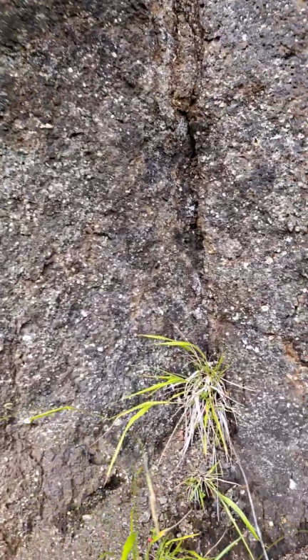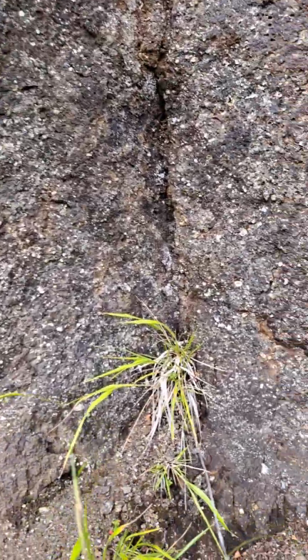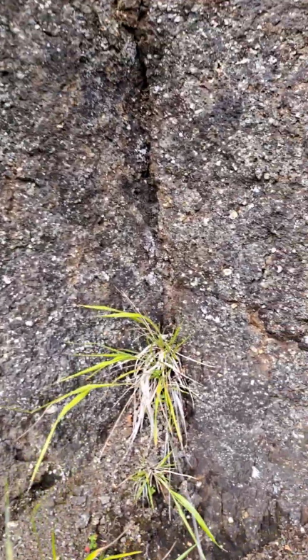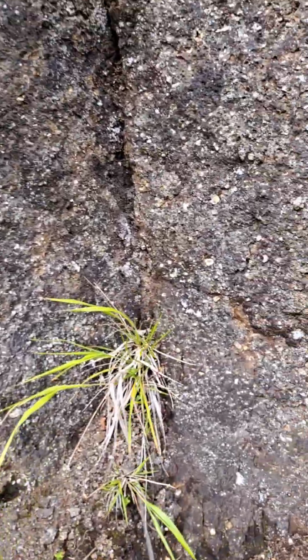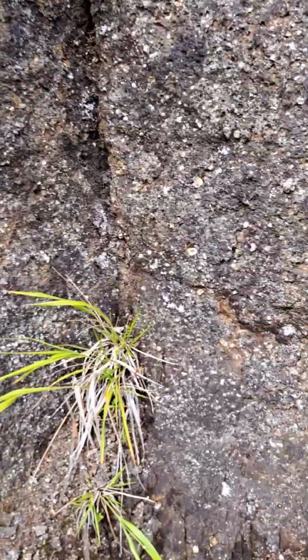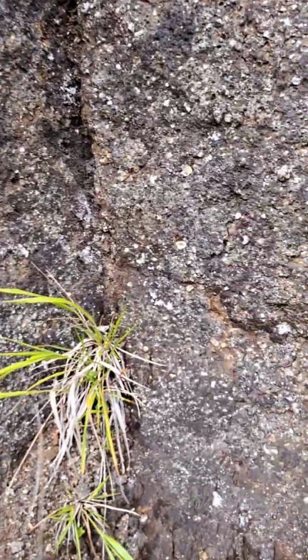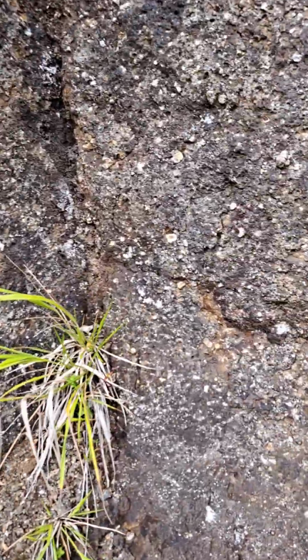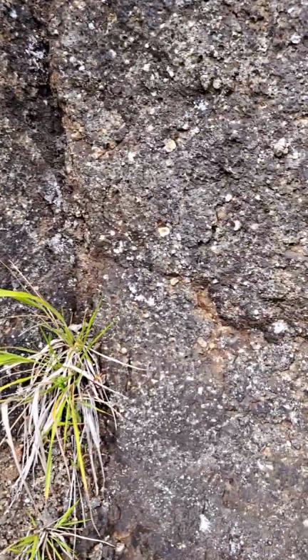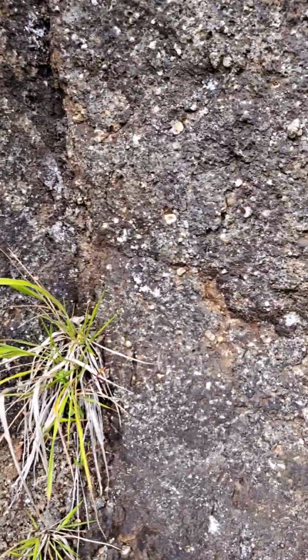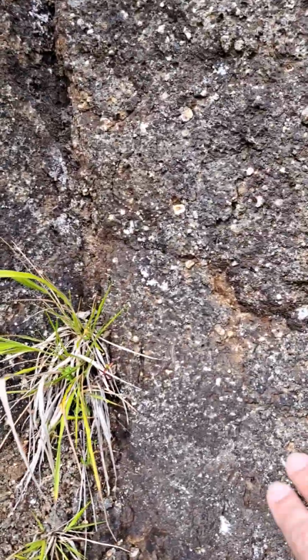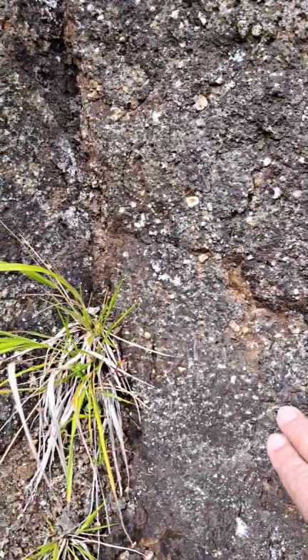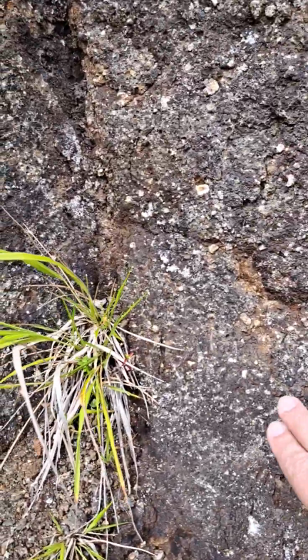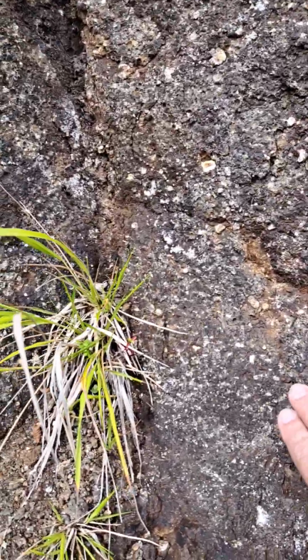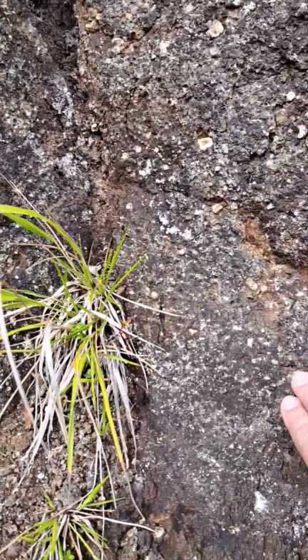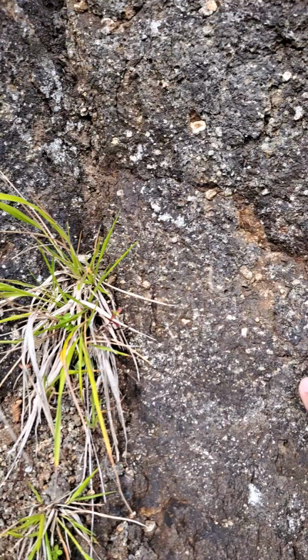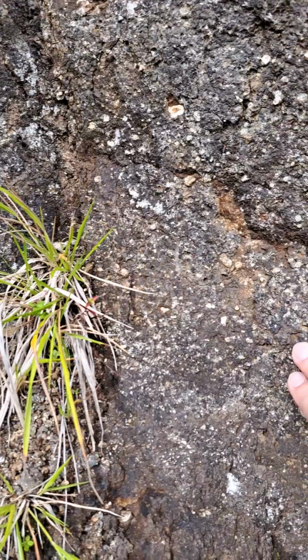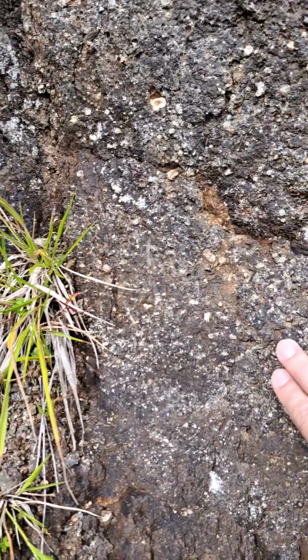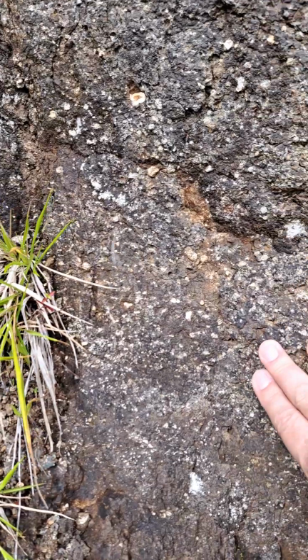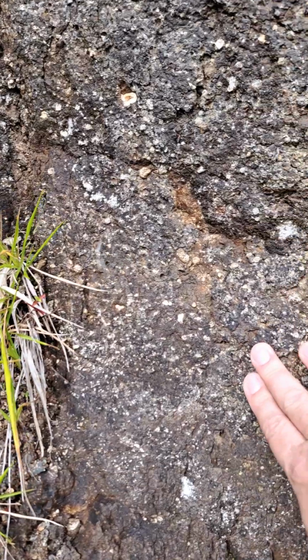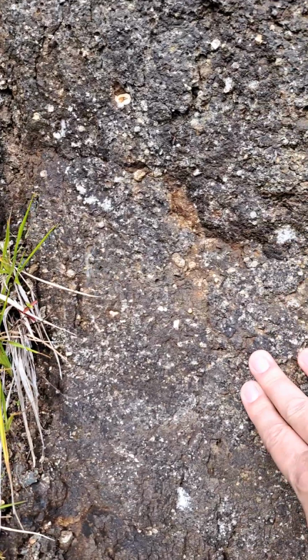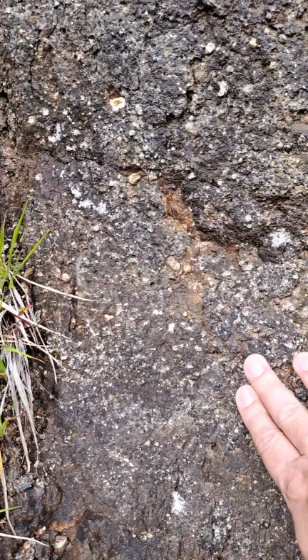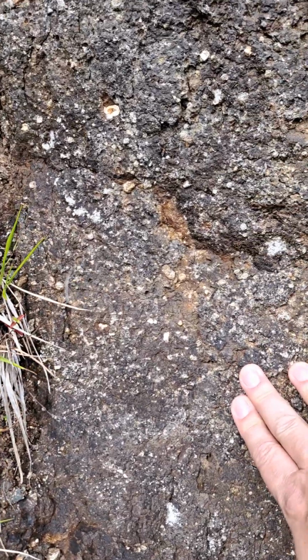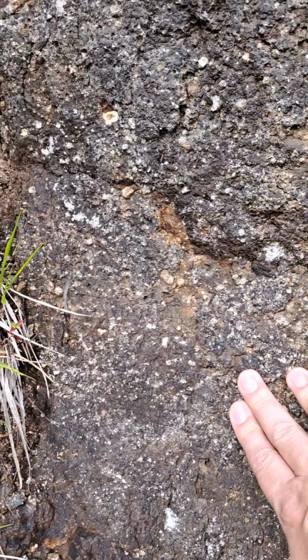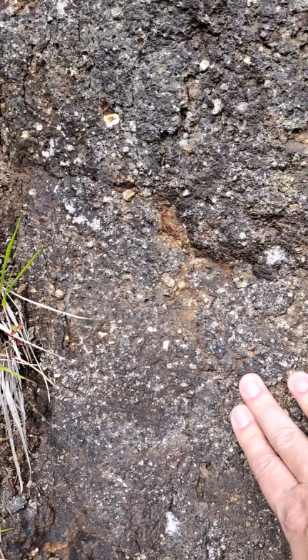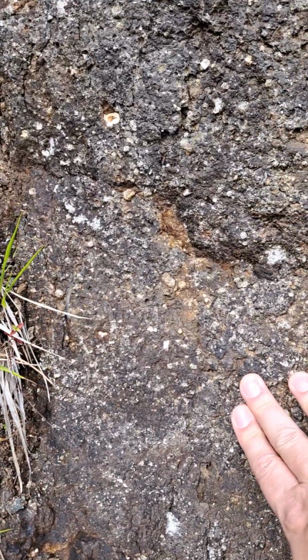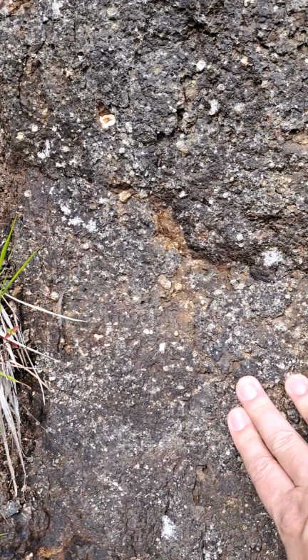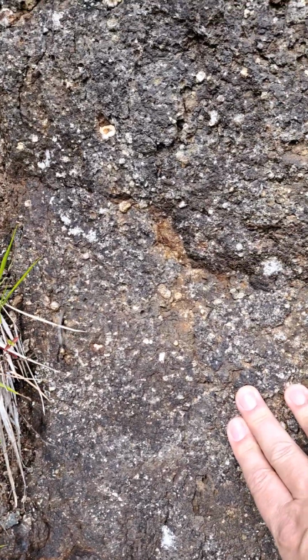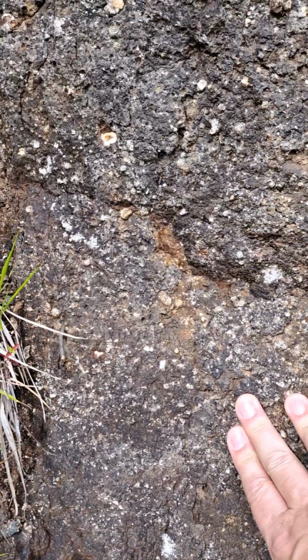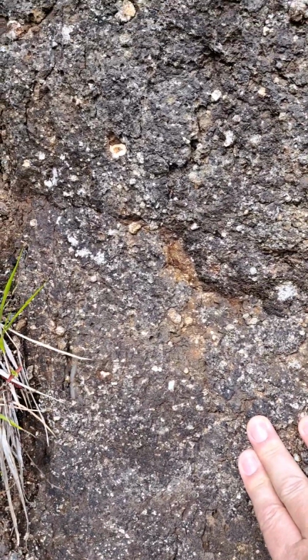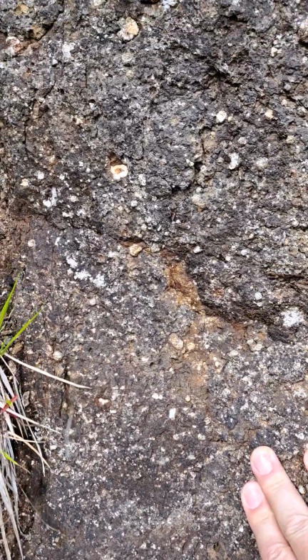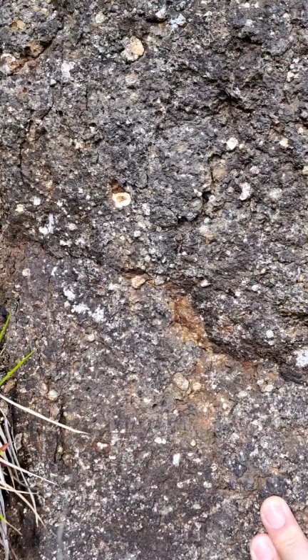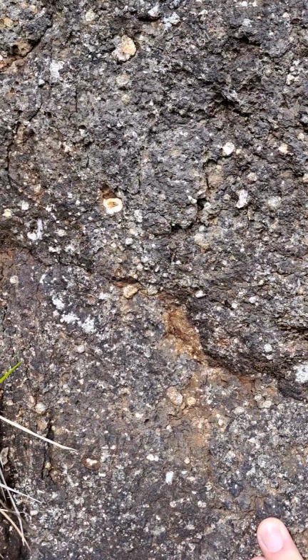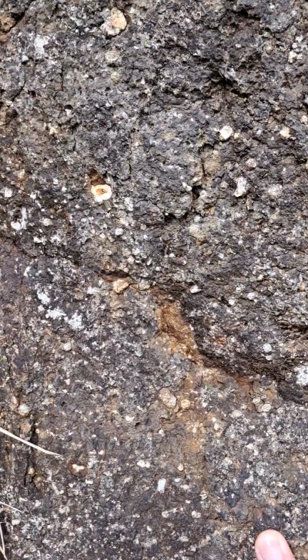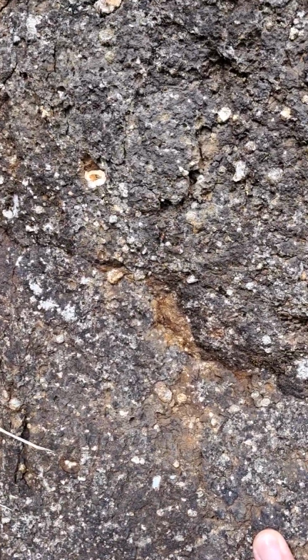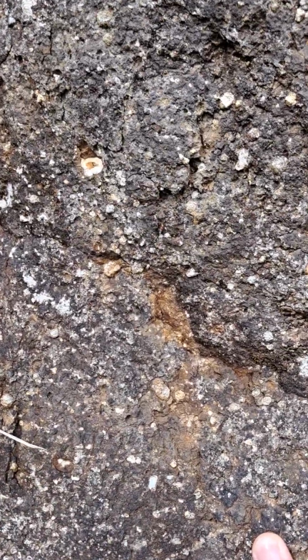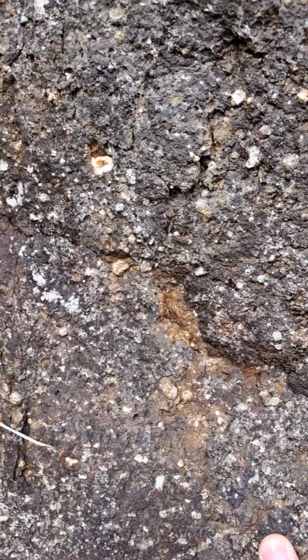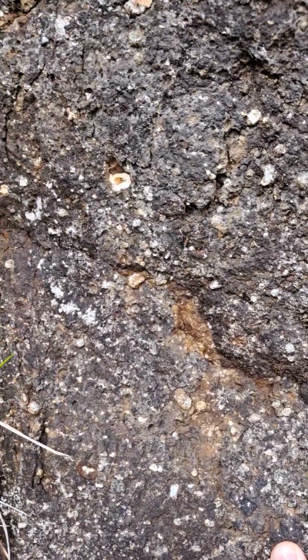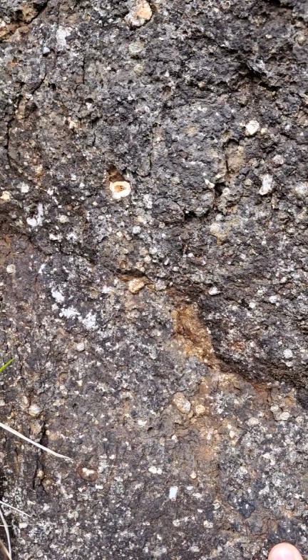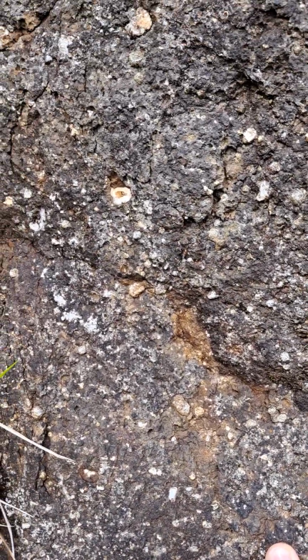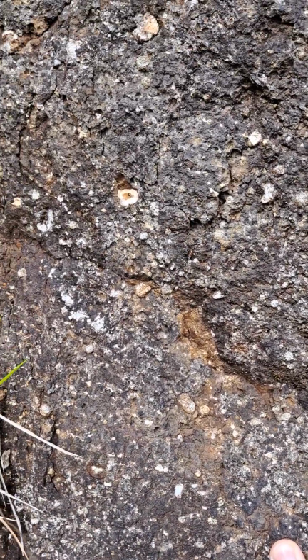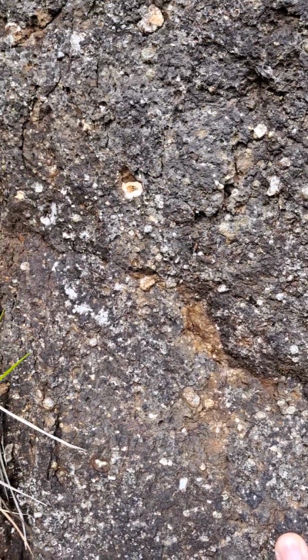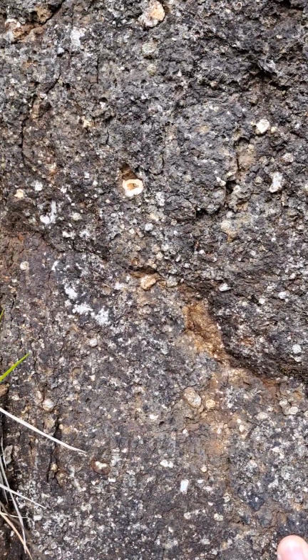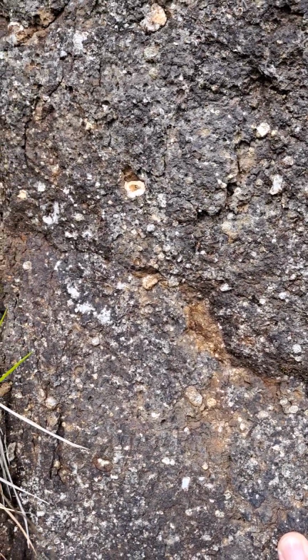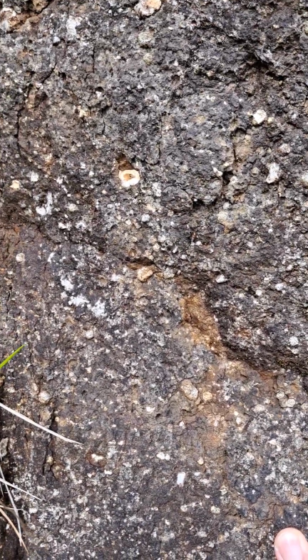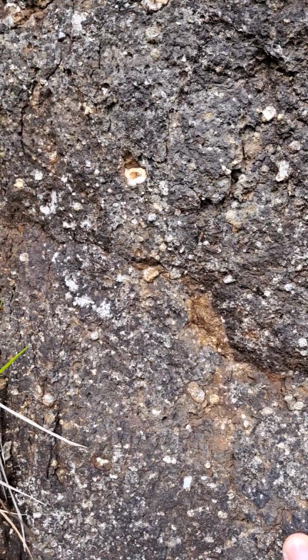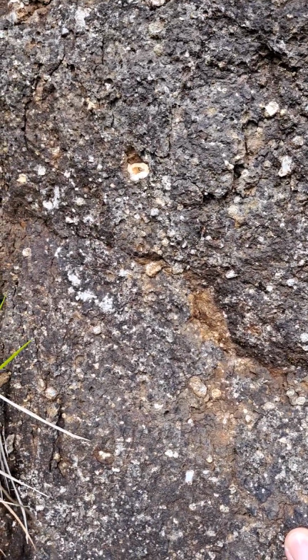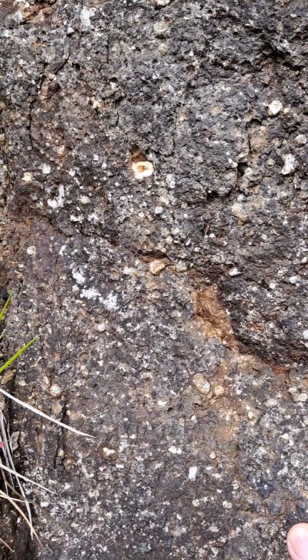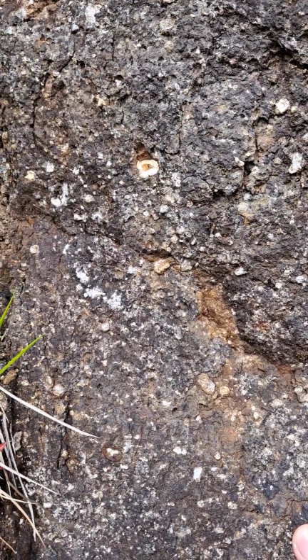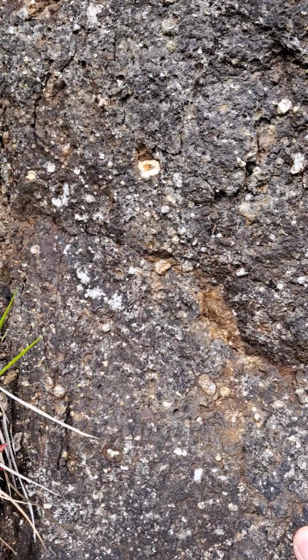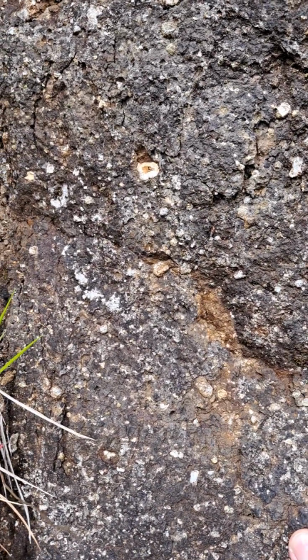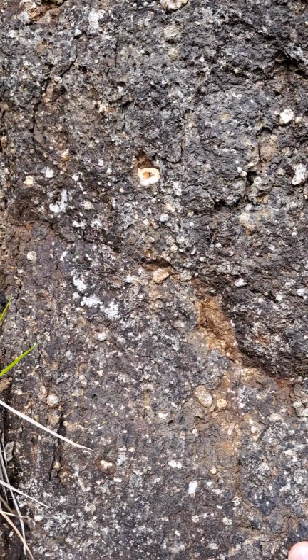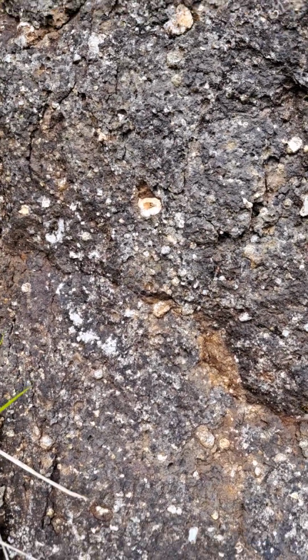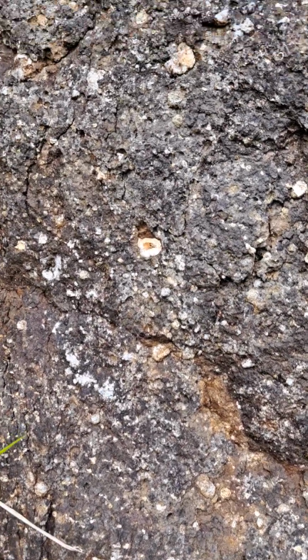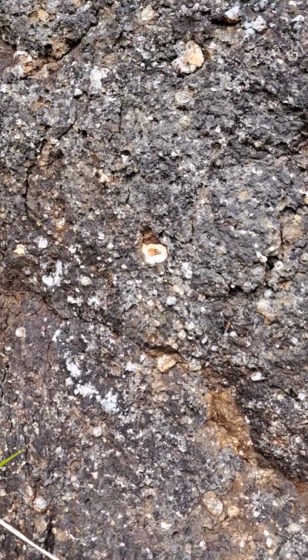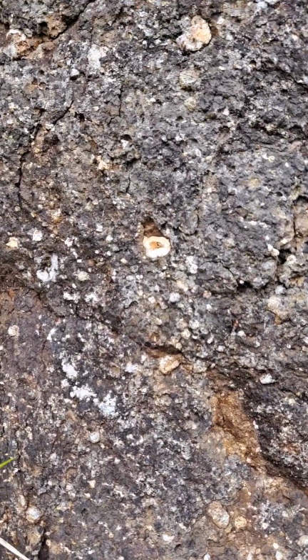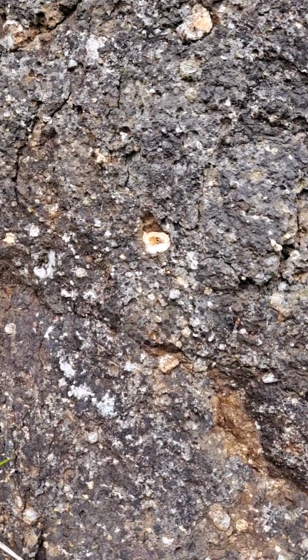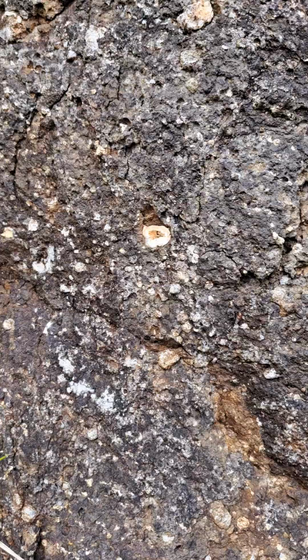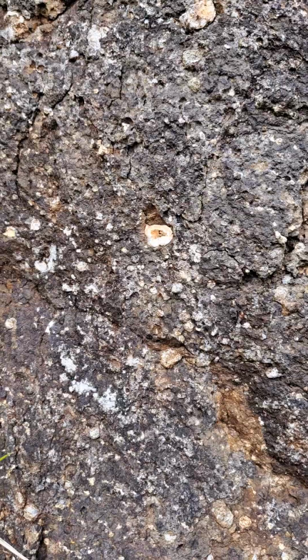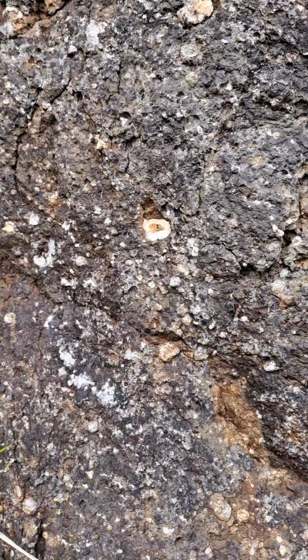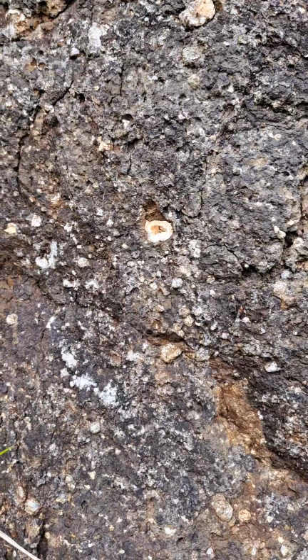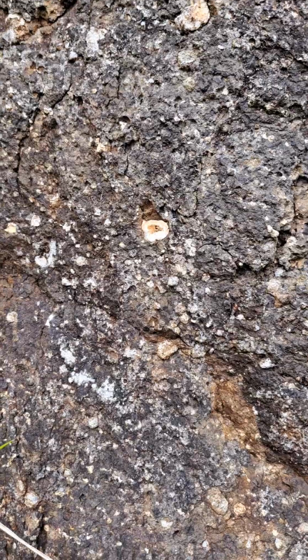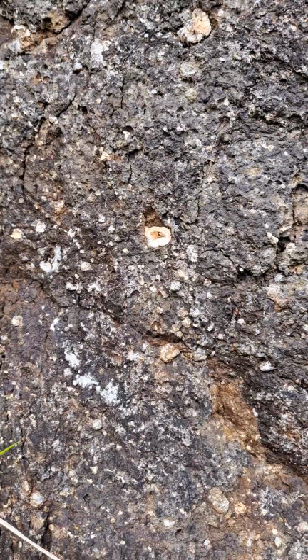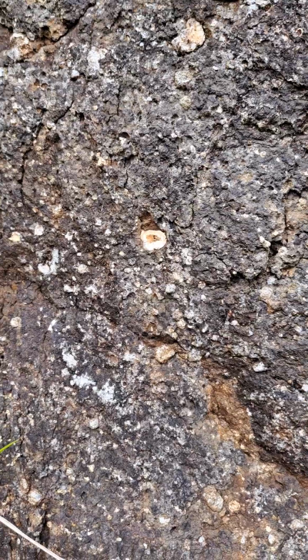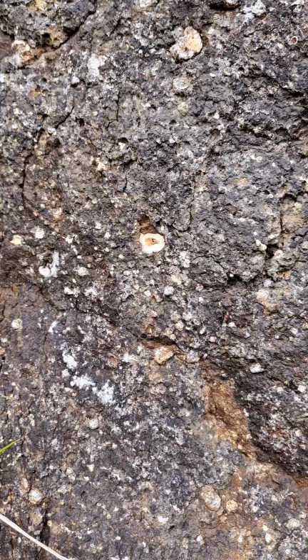These lavas are heavily zeolitized. So here we have a lot of these white specks and these zeolites filling the various vesicles here. And there's a nice one there.